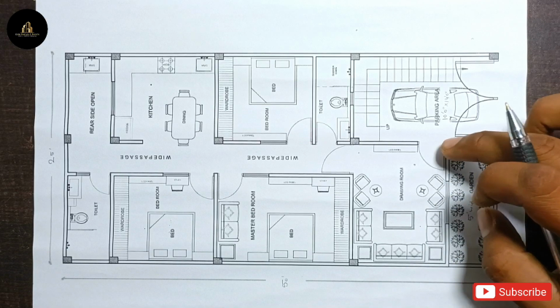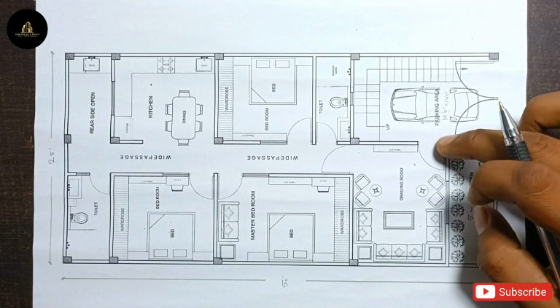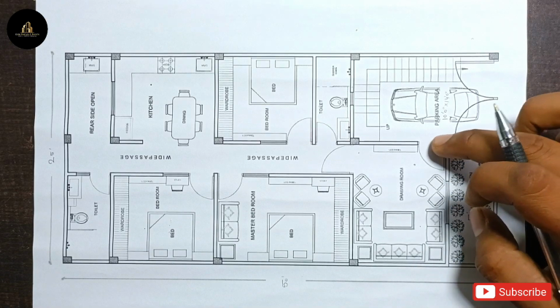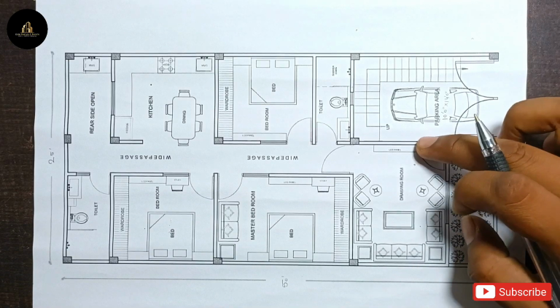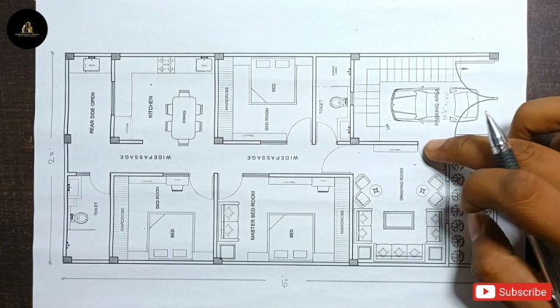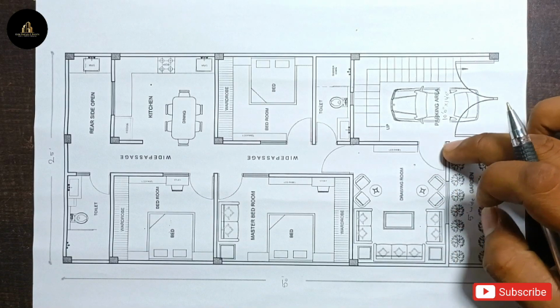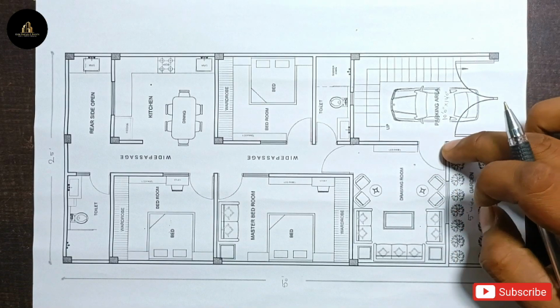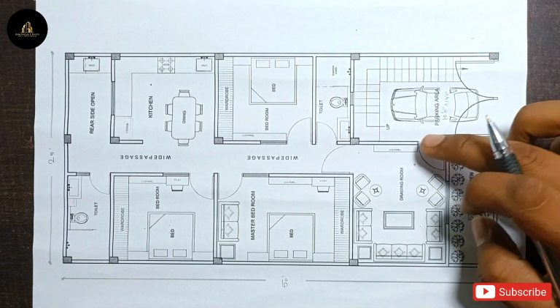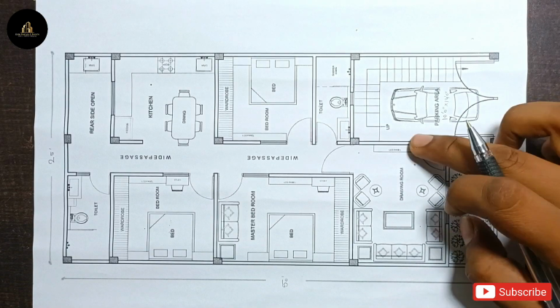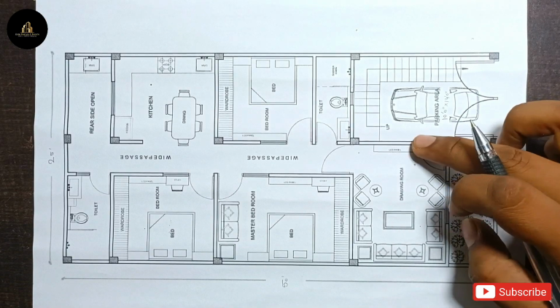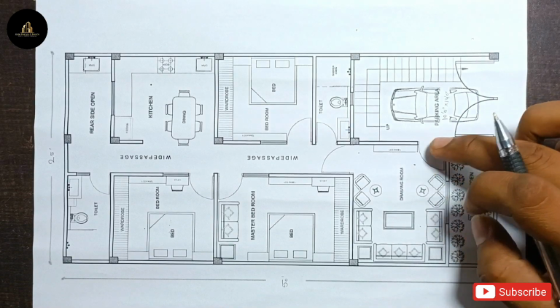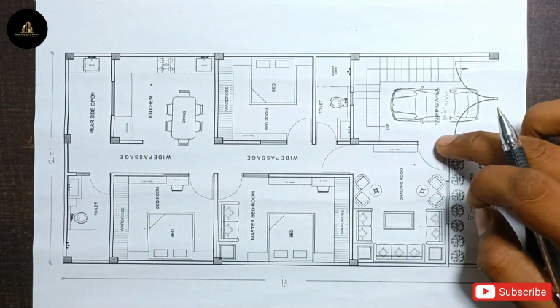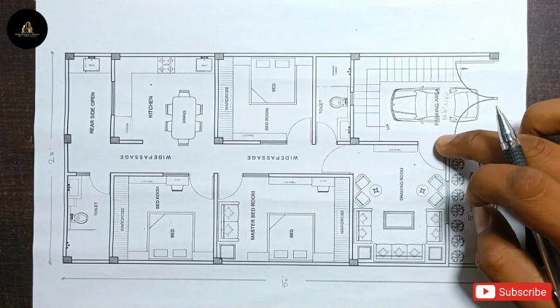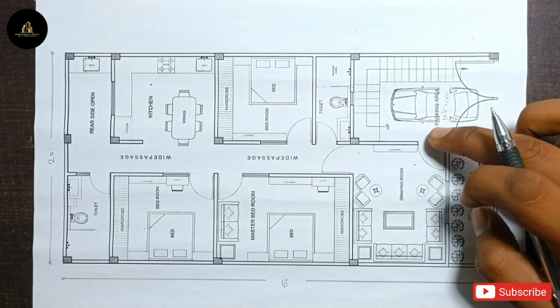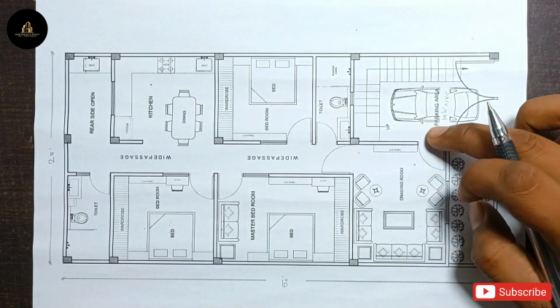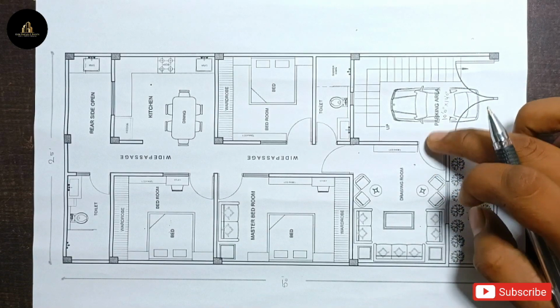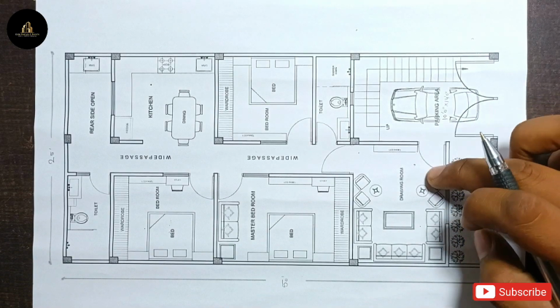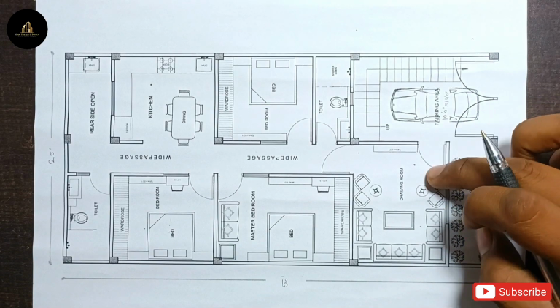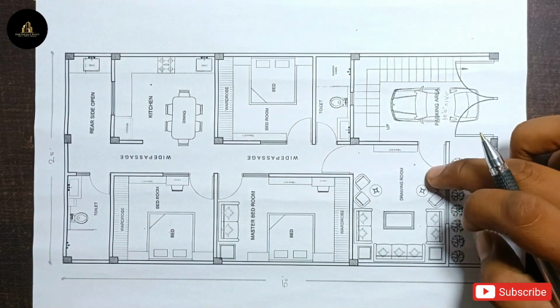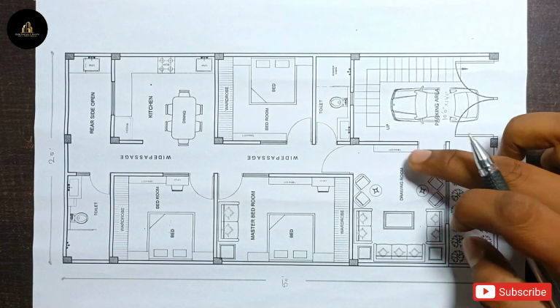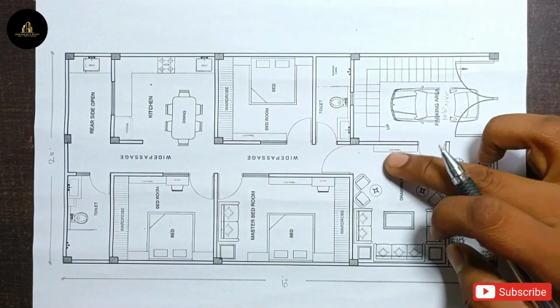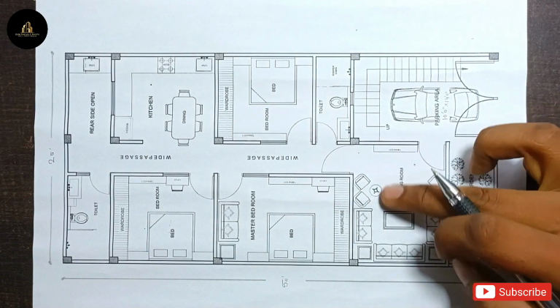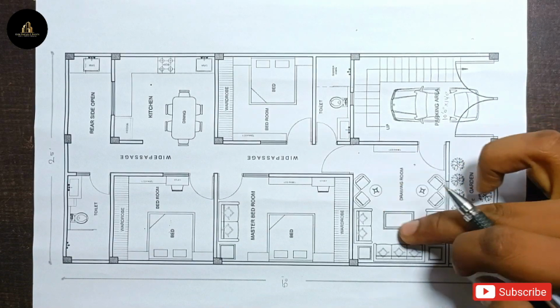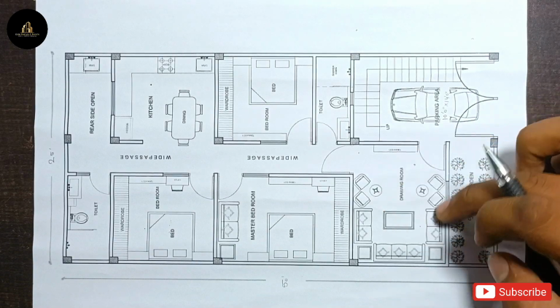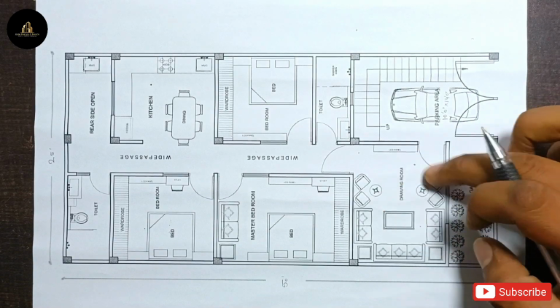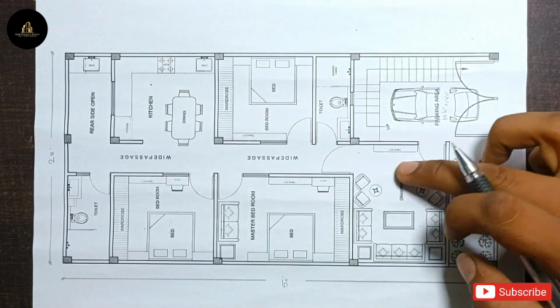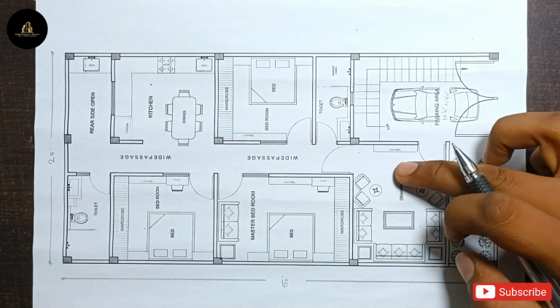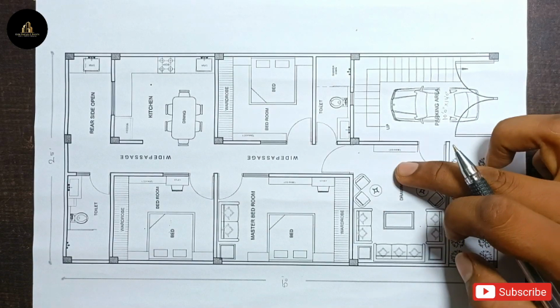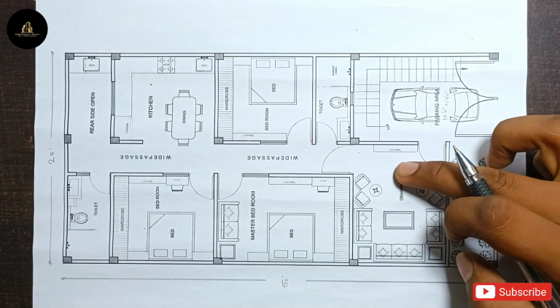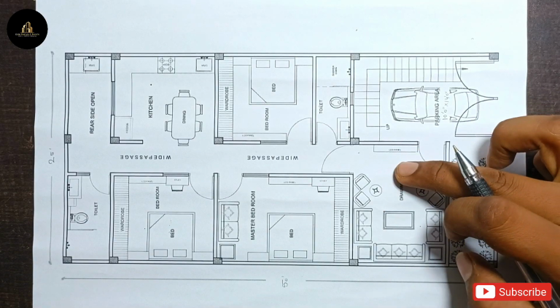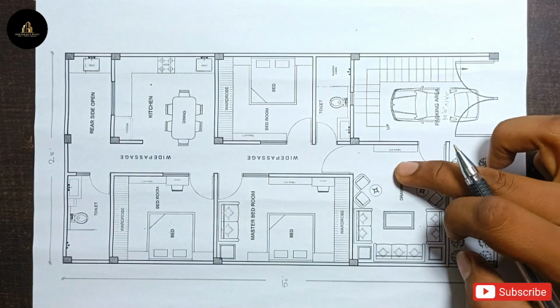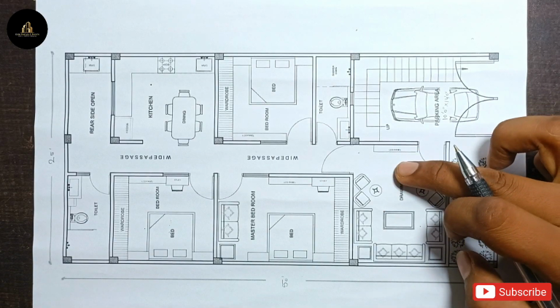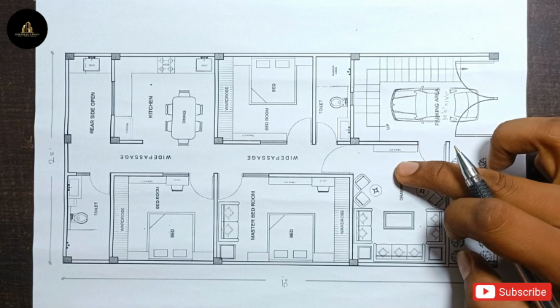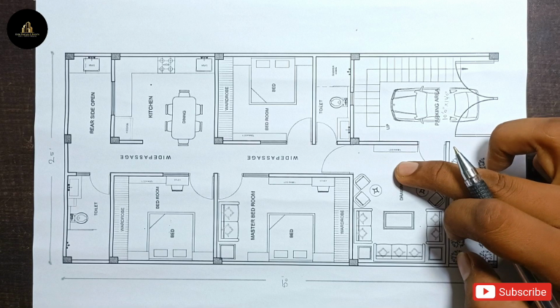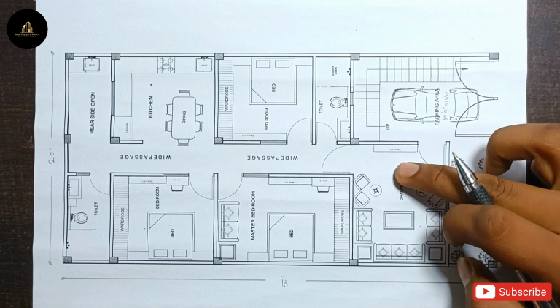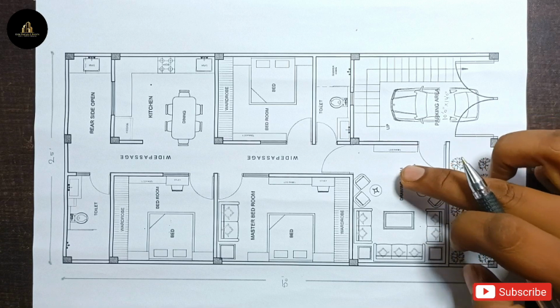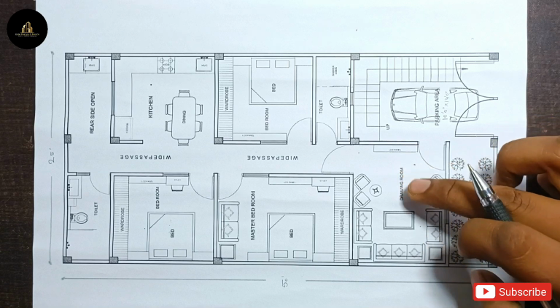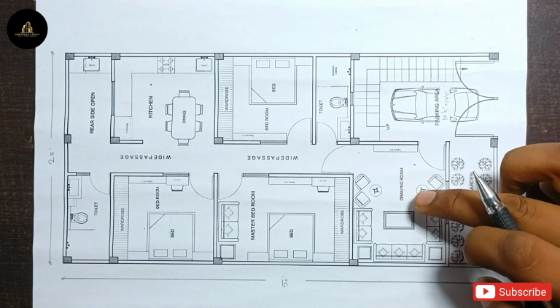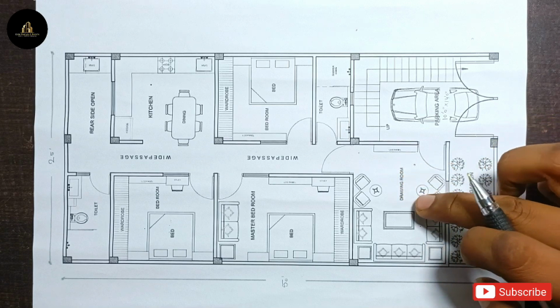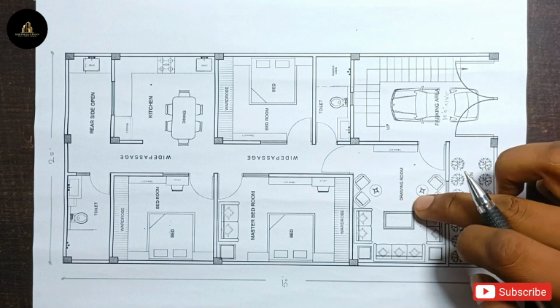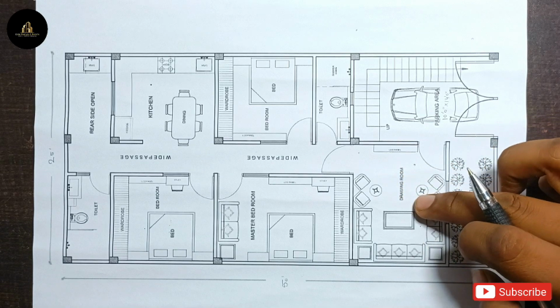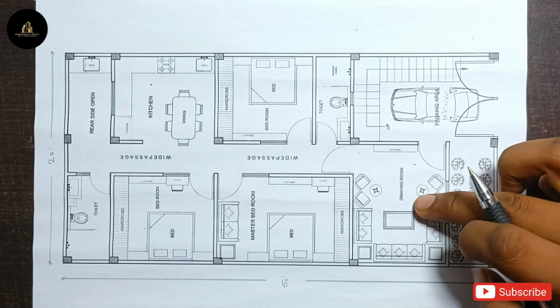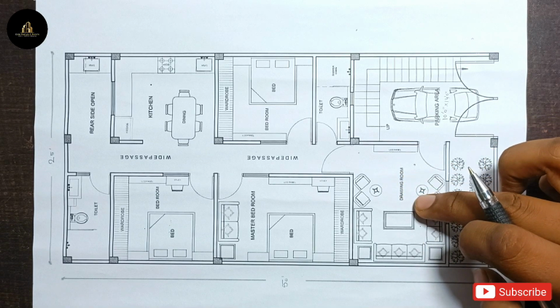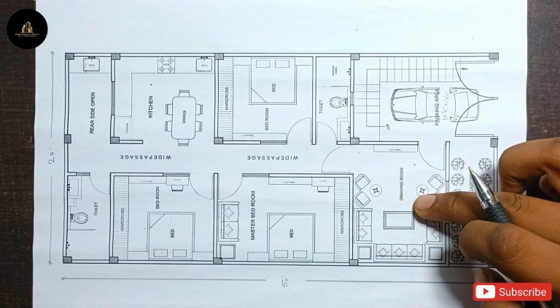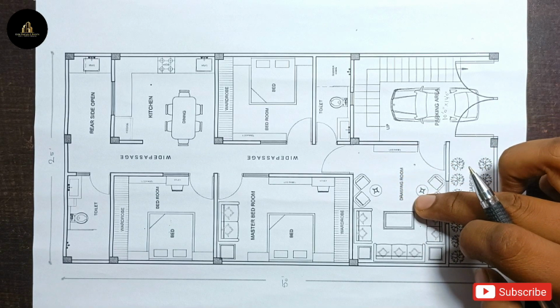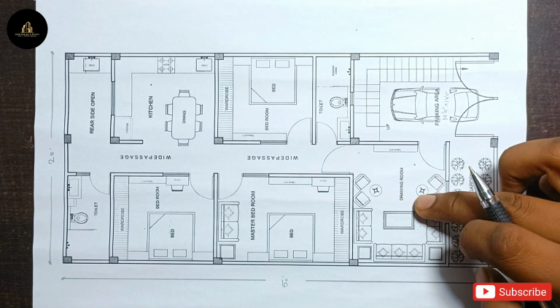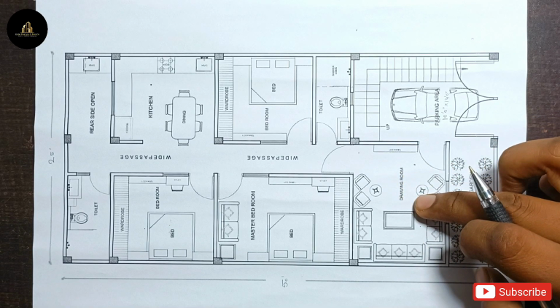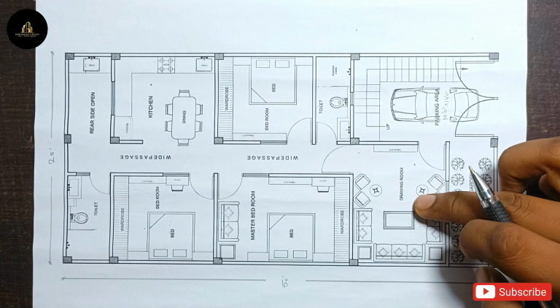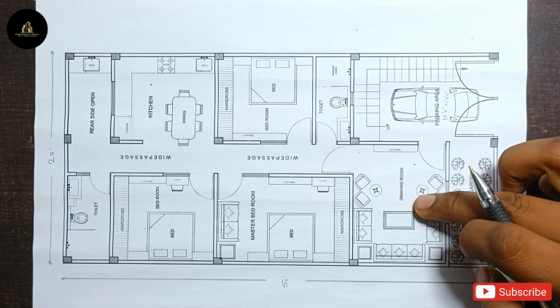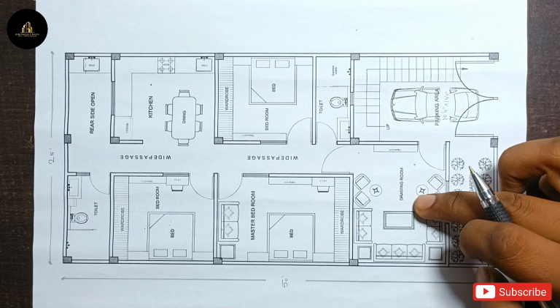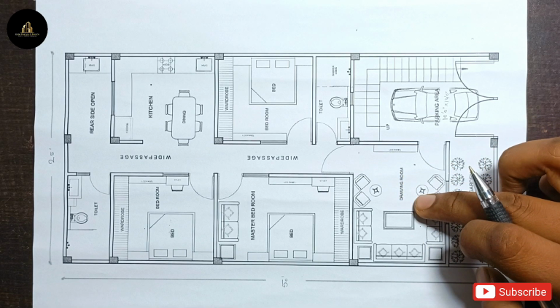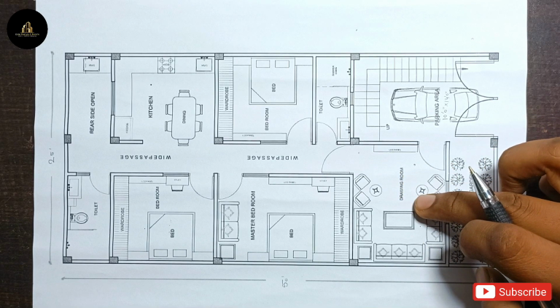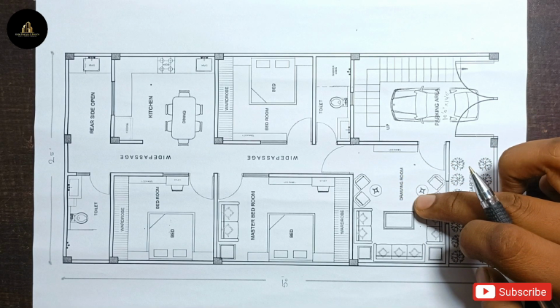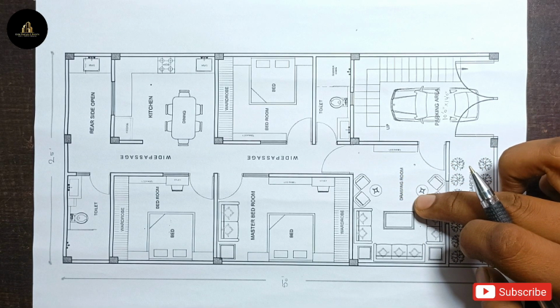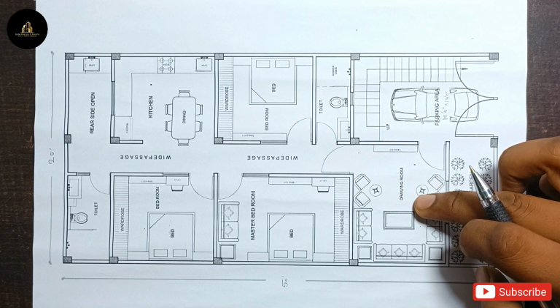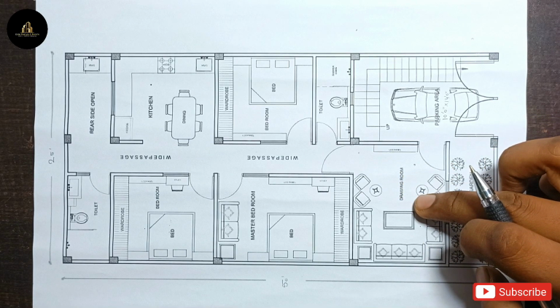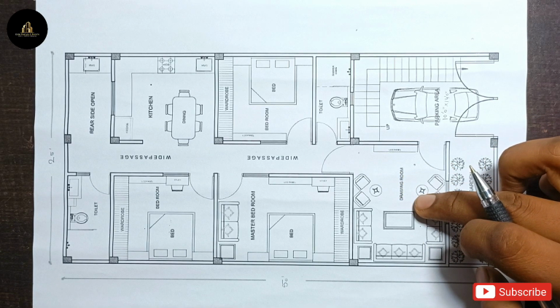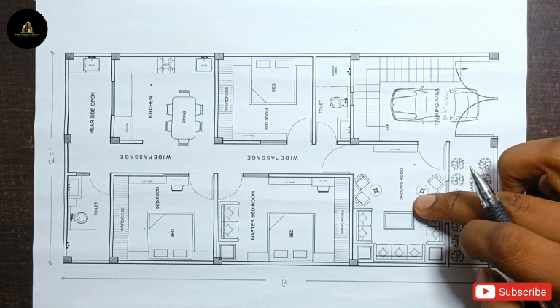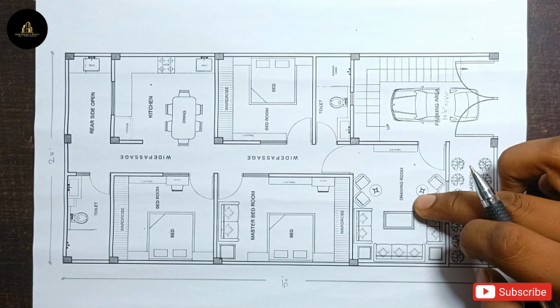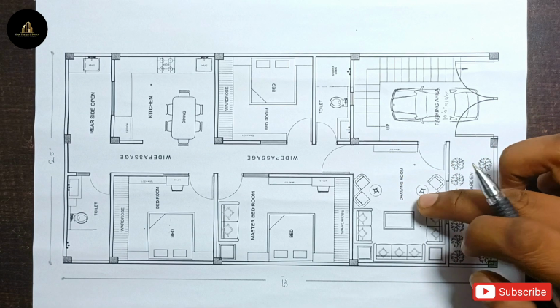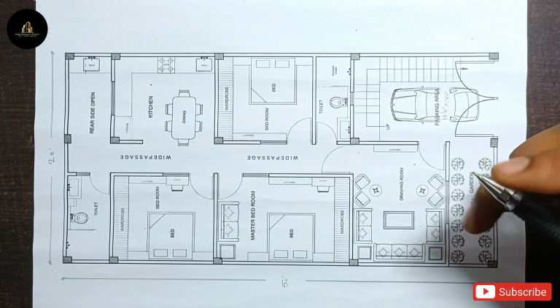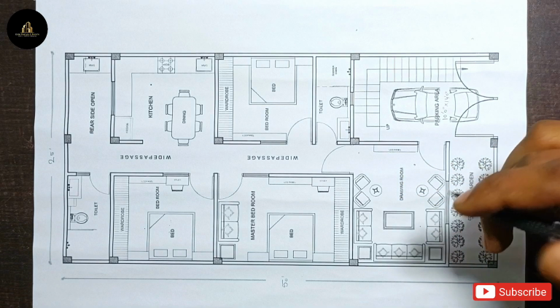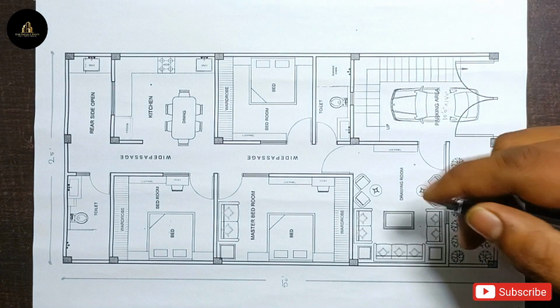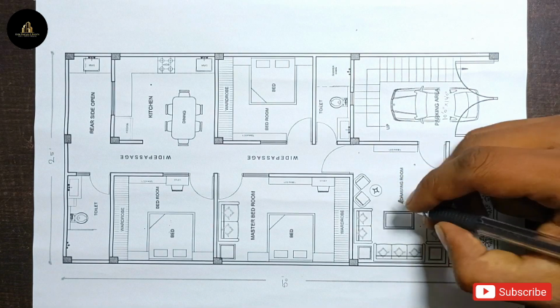We have provided a main door. As we enter, we reach the drawing room. The size of this drawing room is 13 feet by 11 feet.